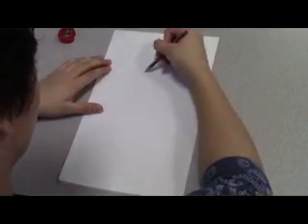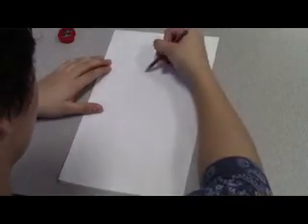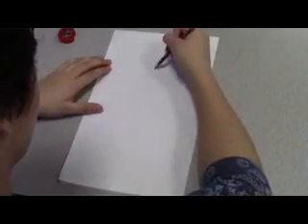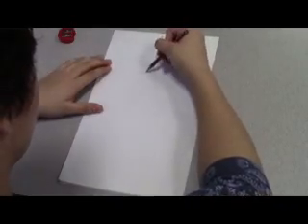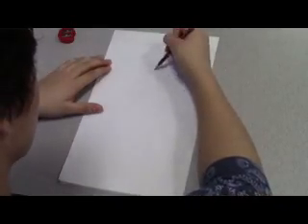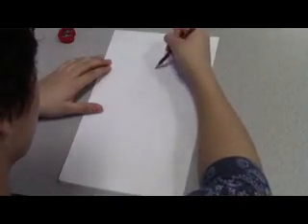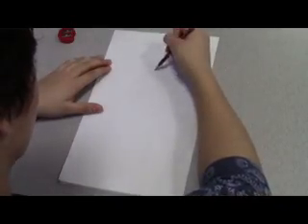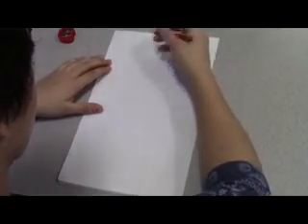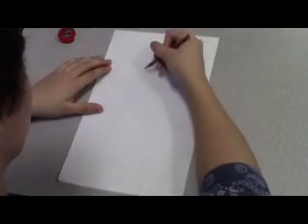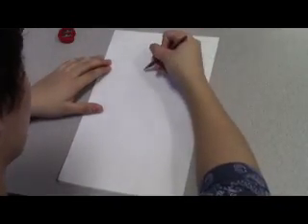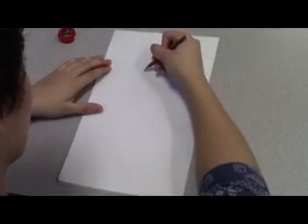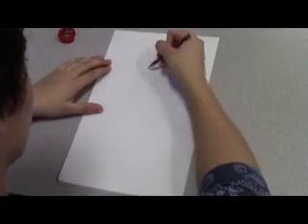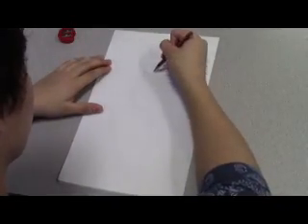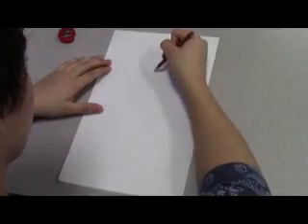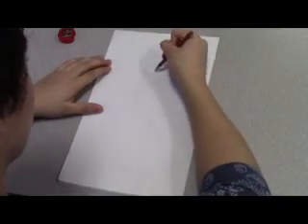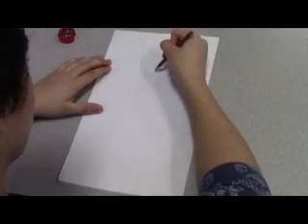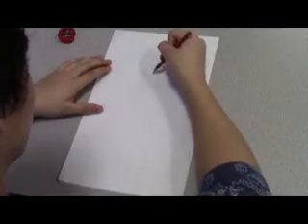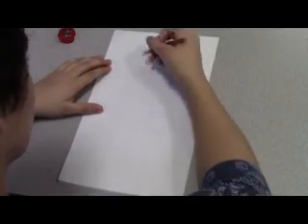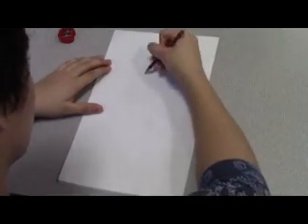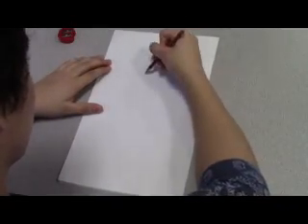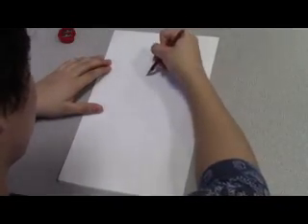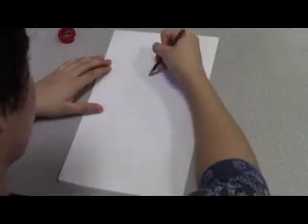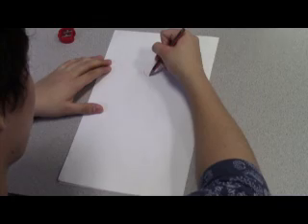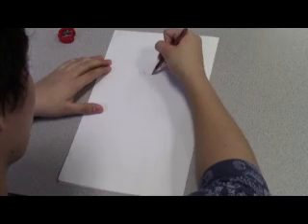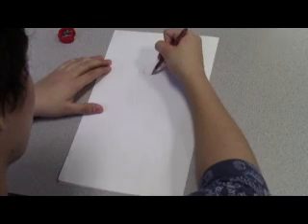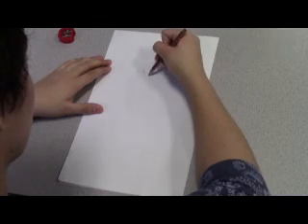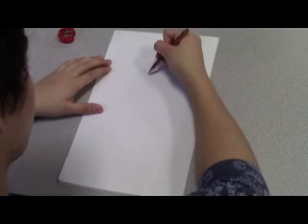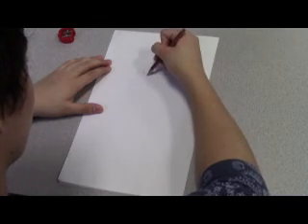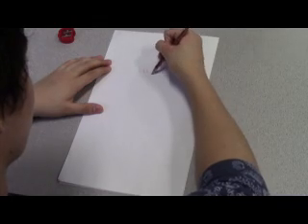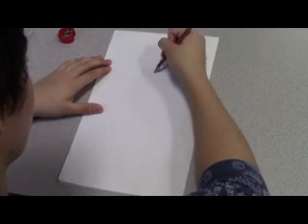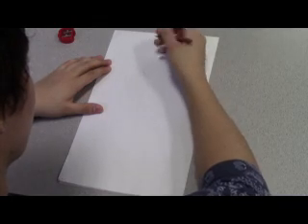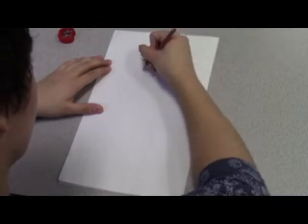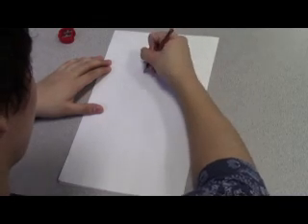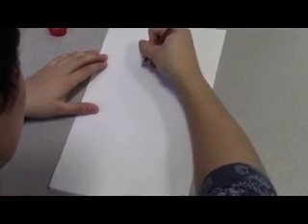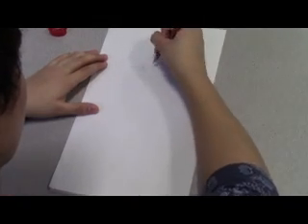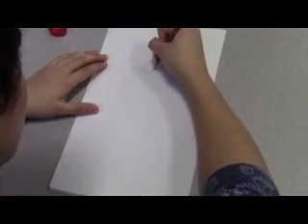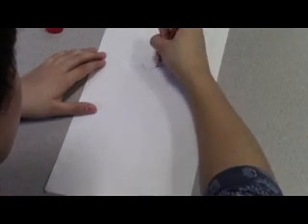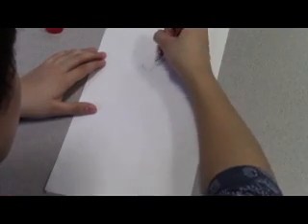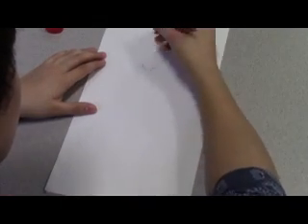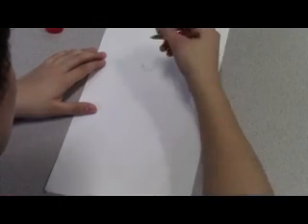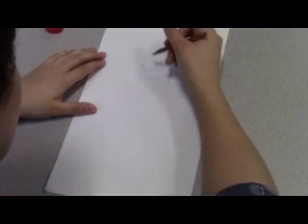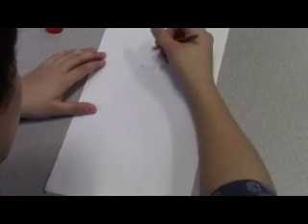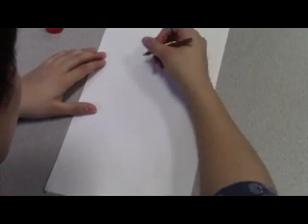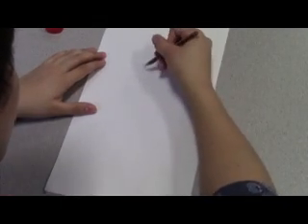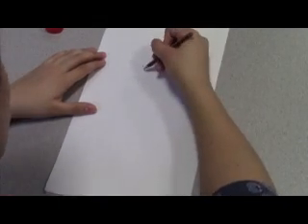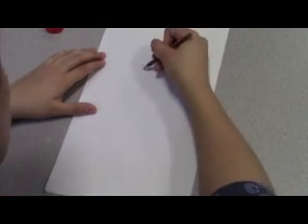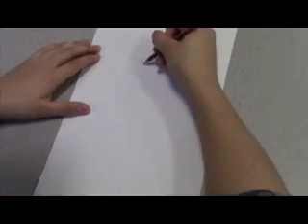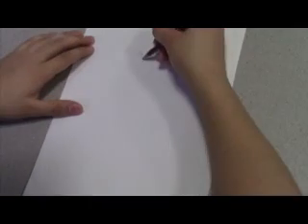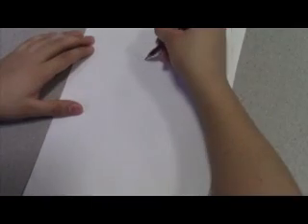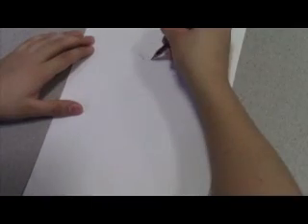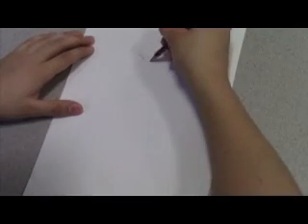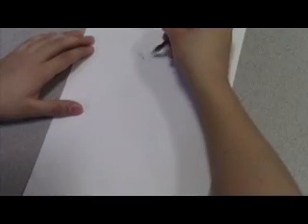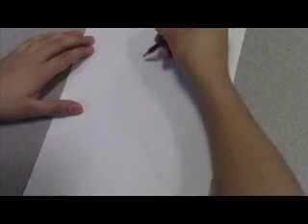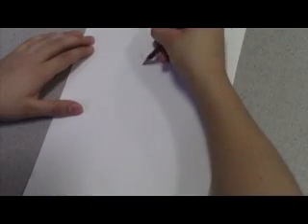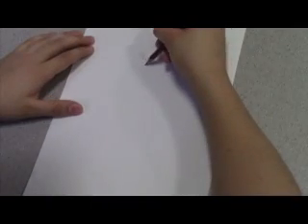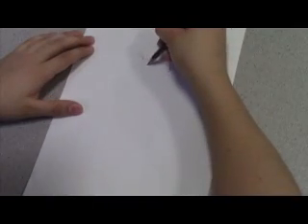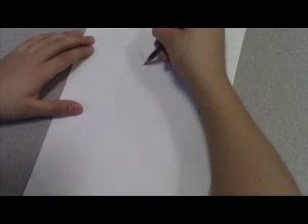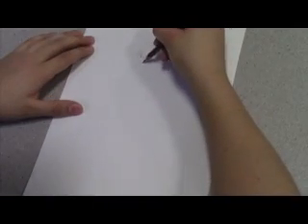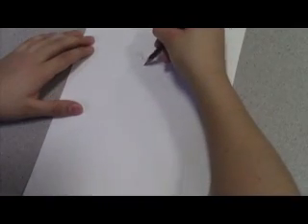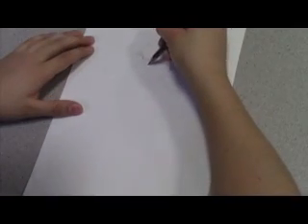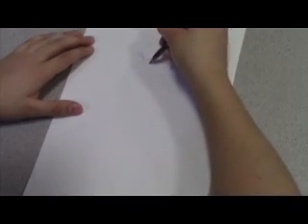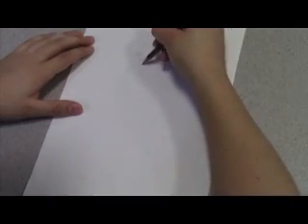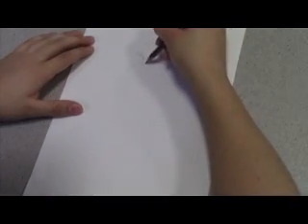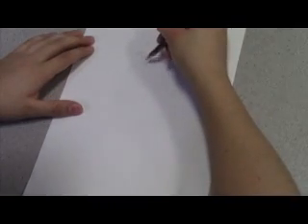Let's start off with a light circle. Good job, you cheeky monkey. Now for a jawline and a neck.